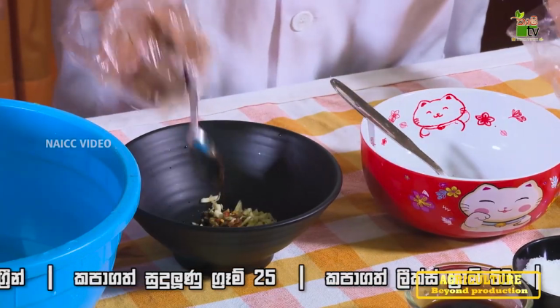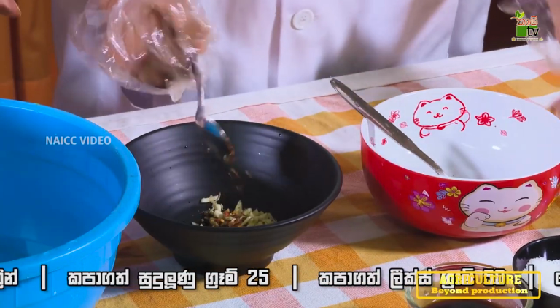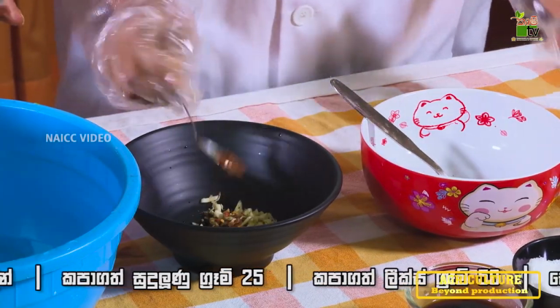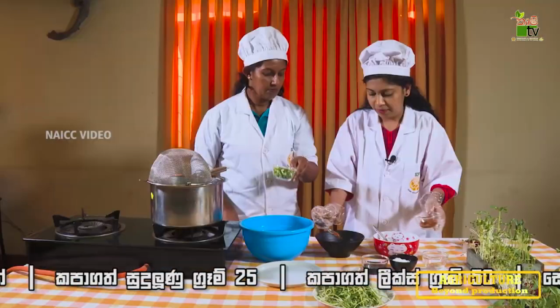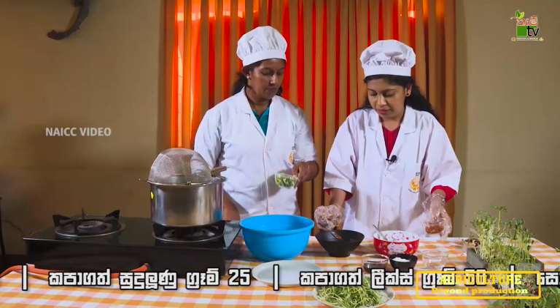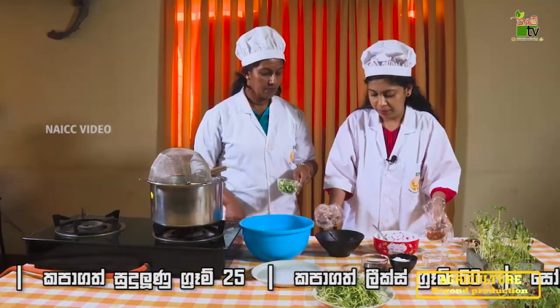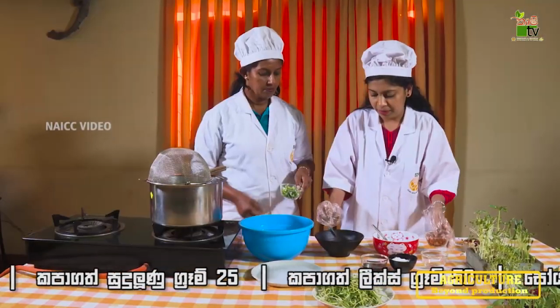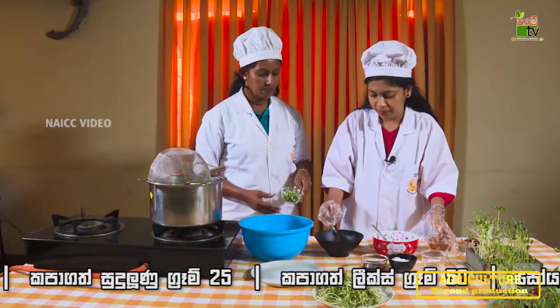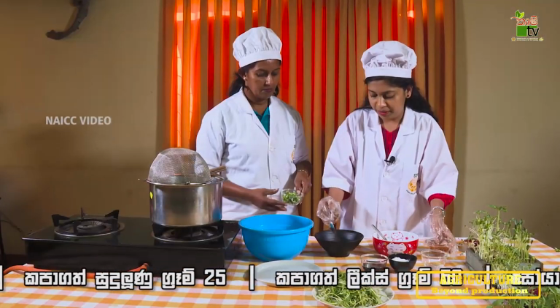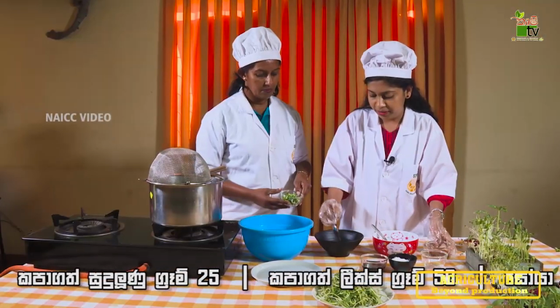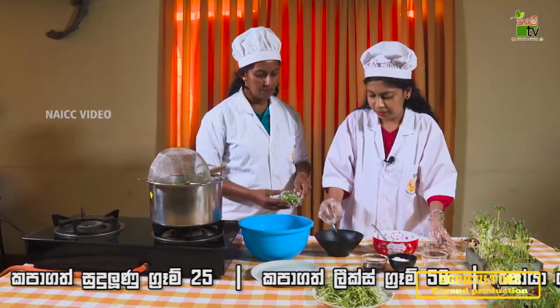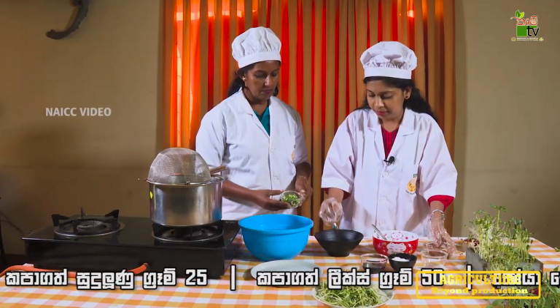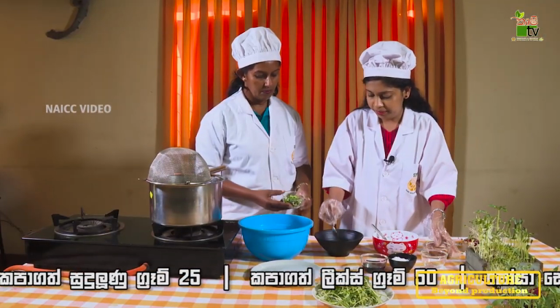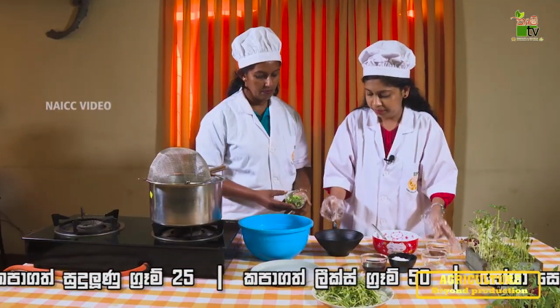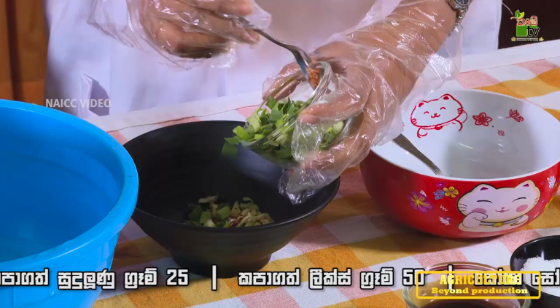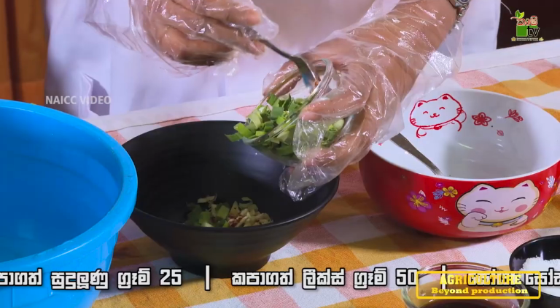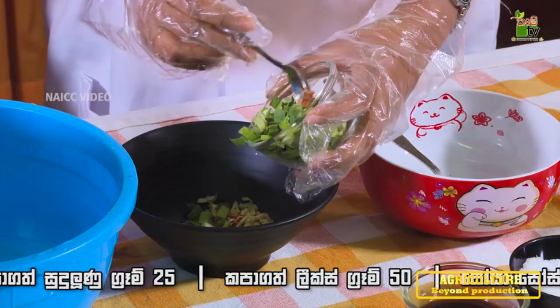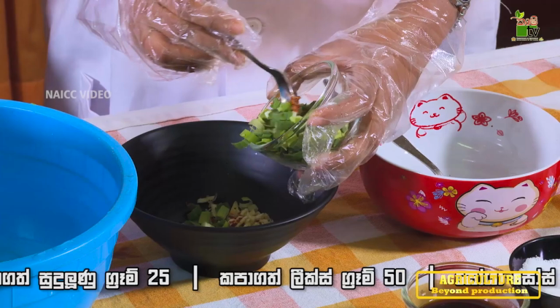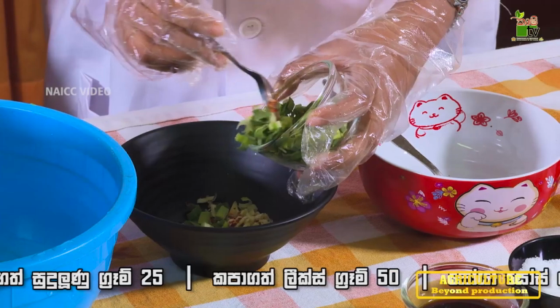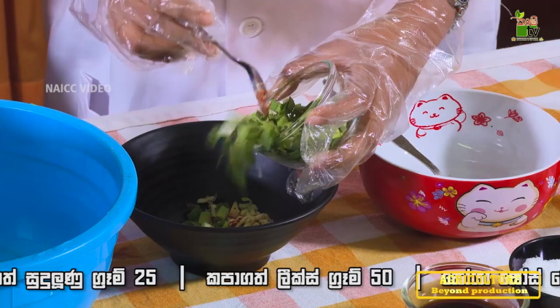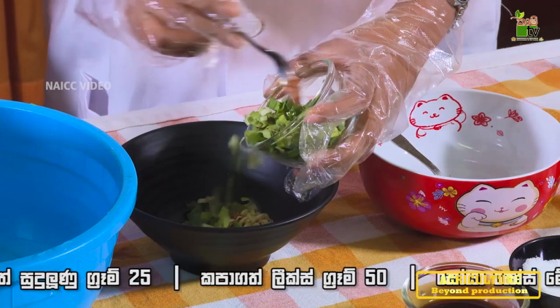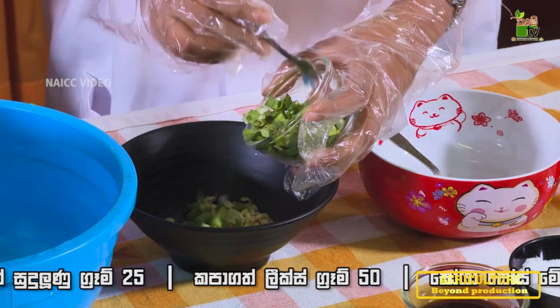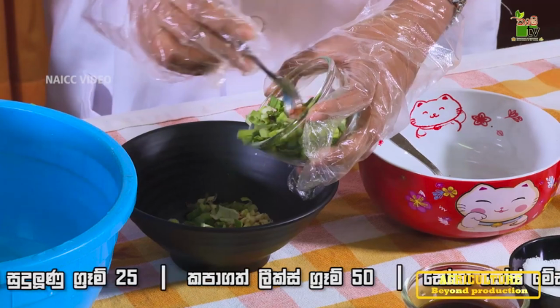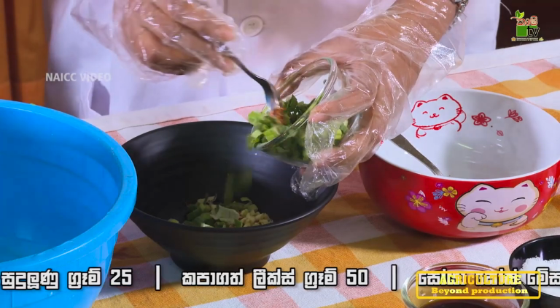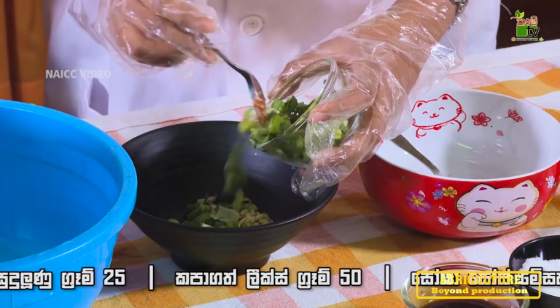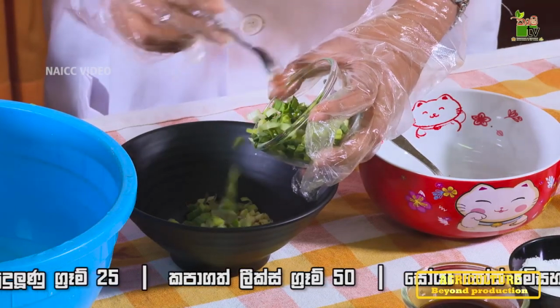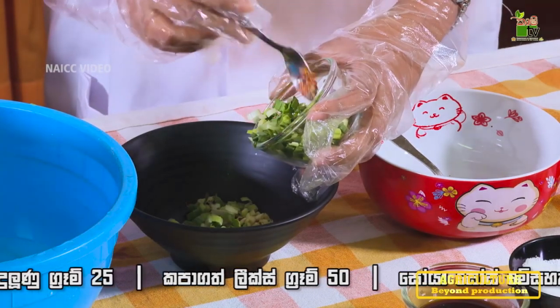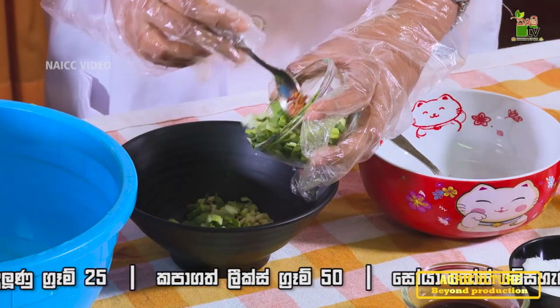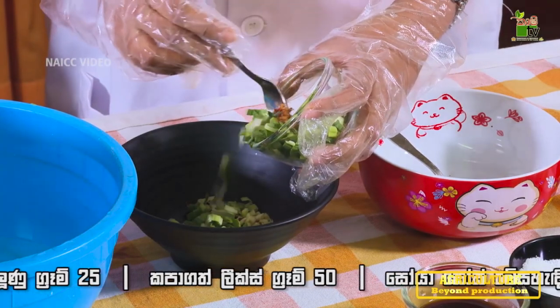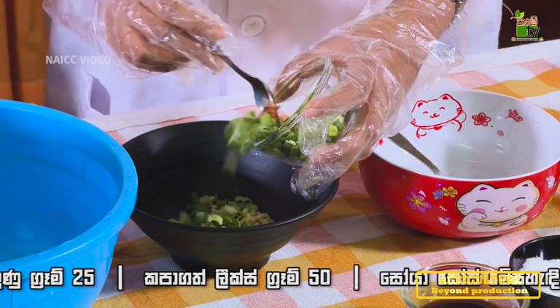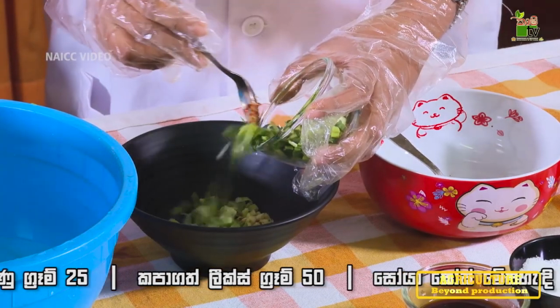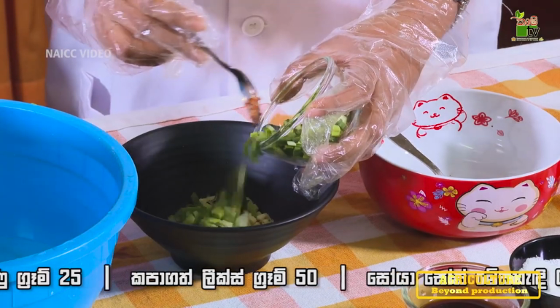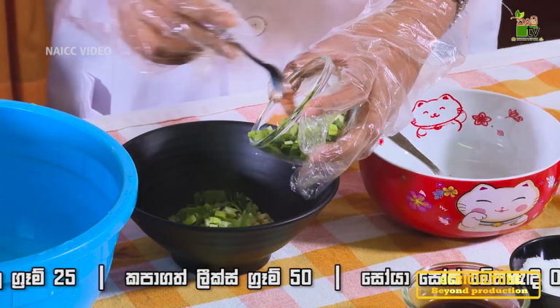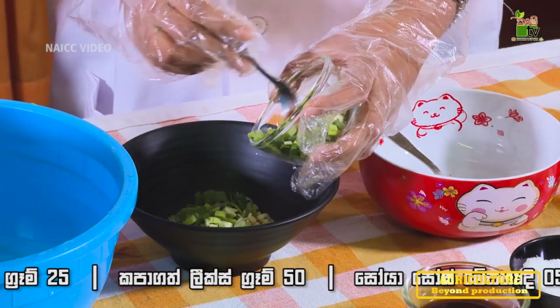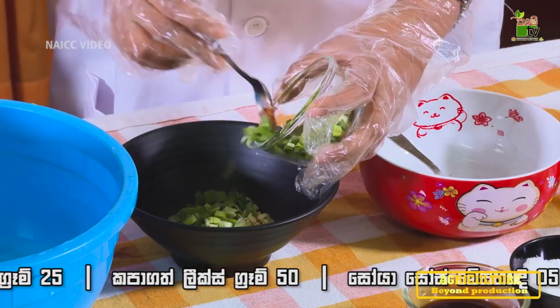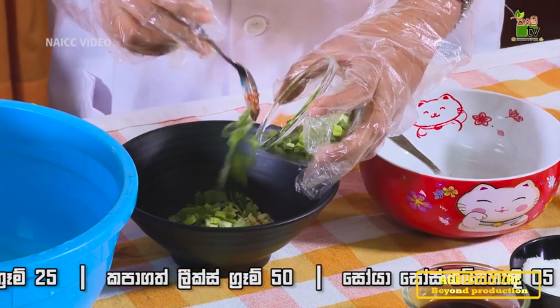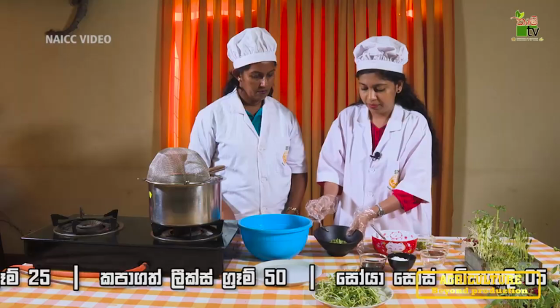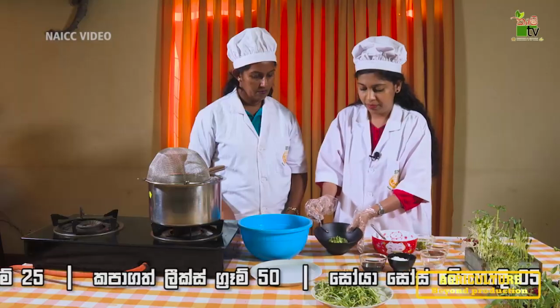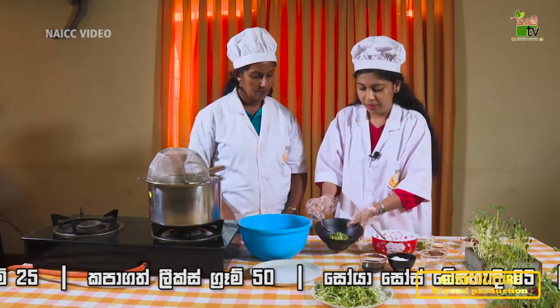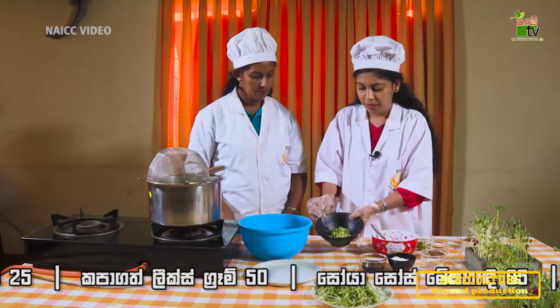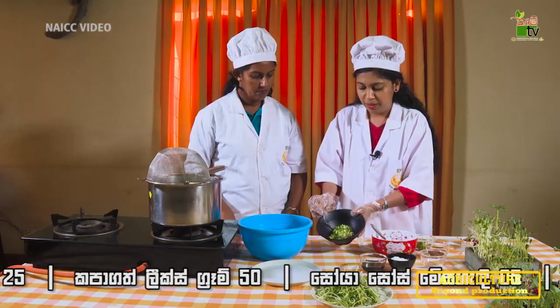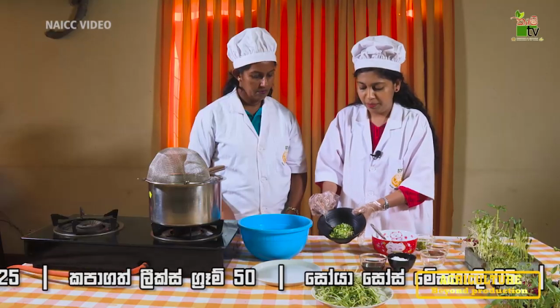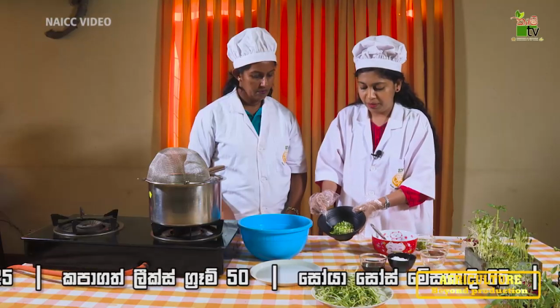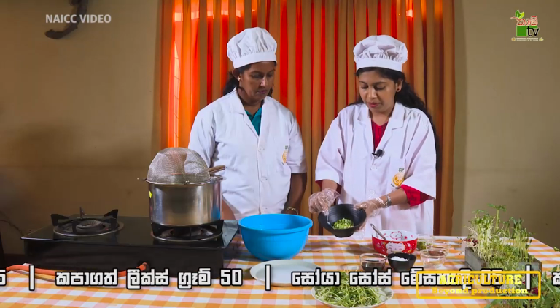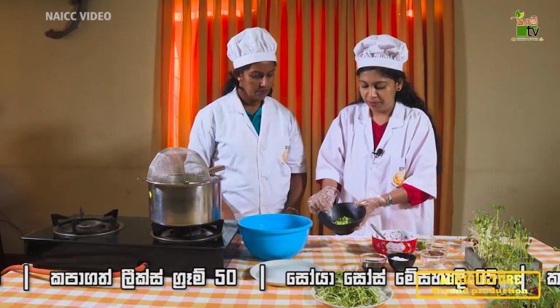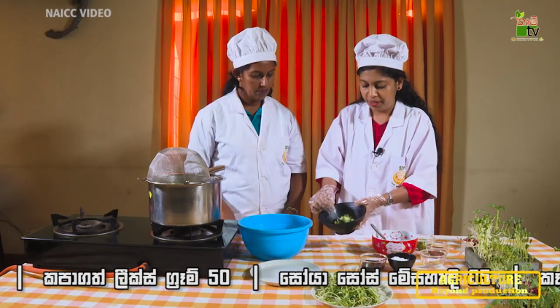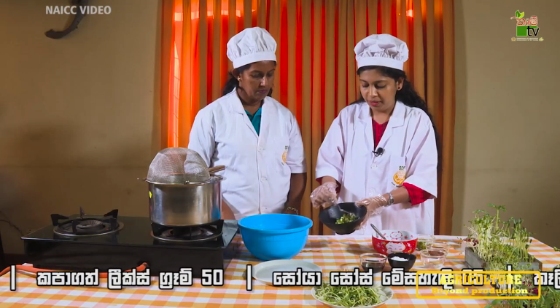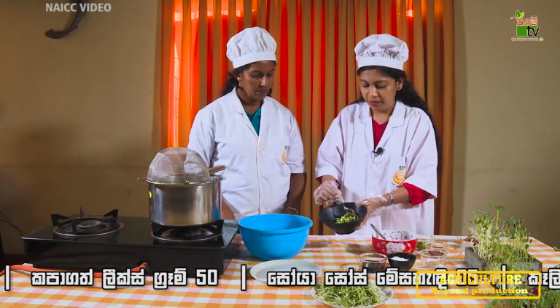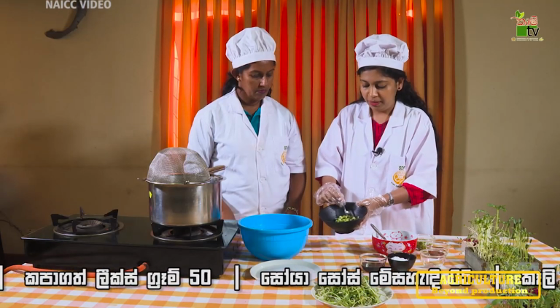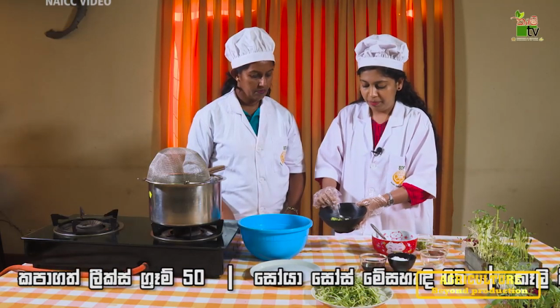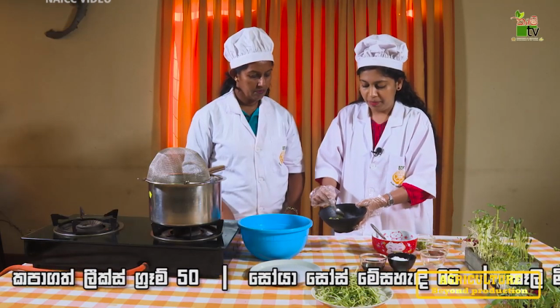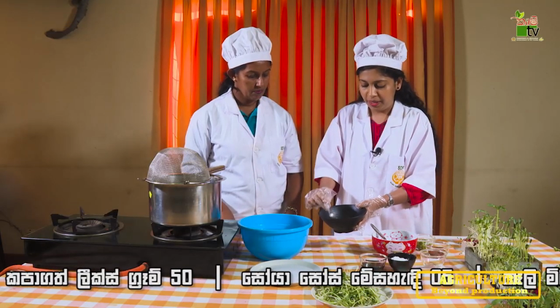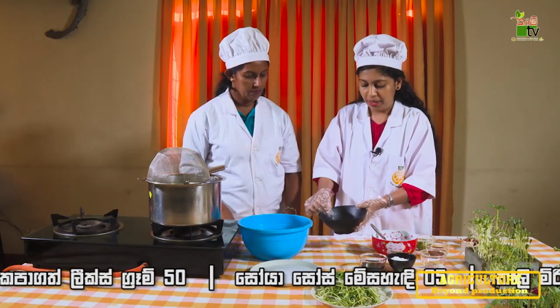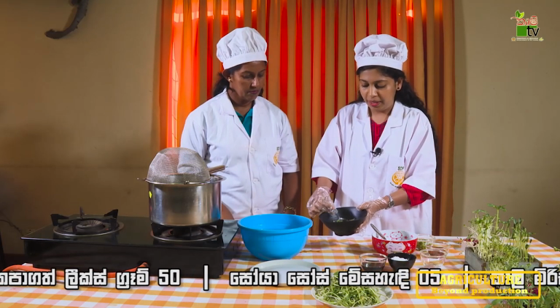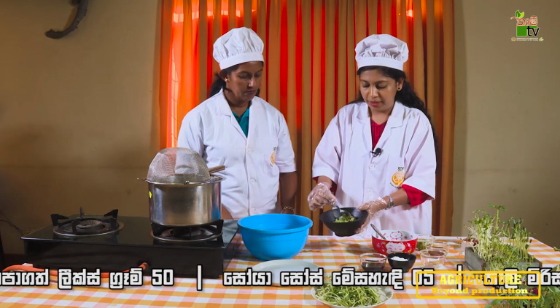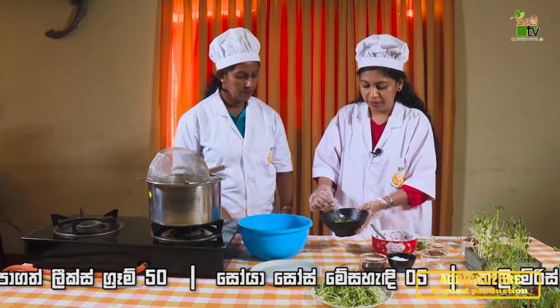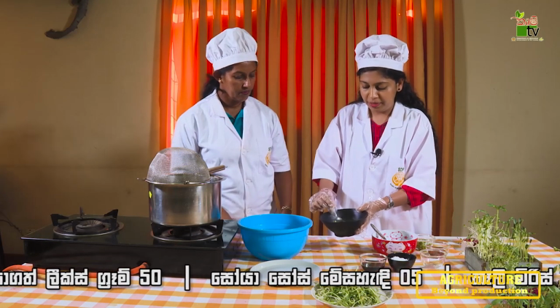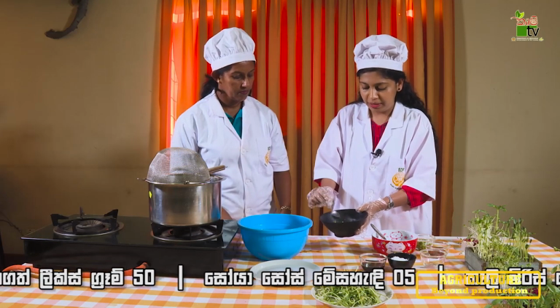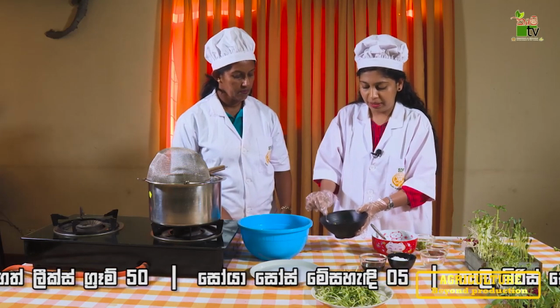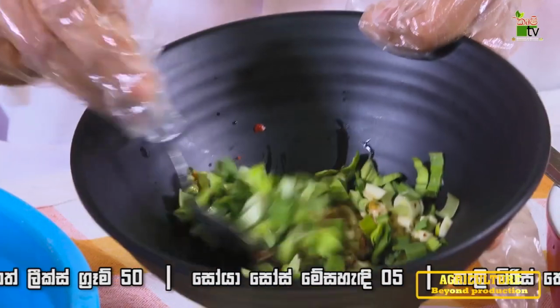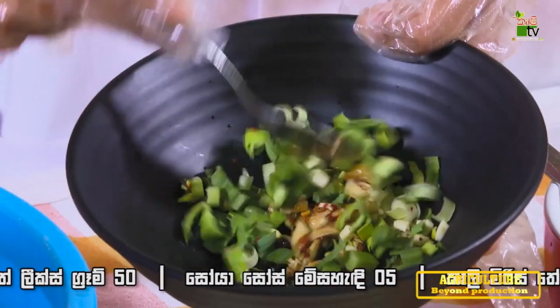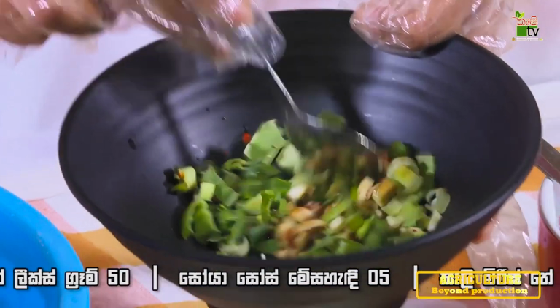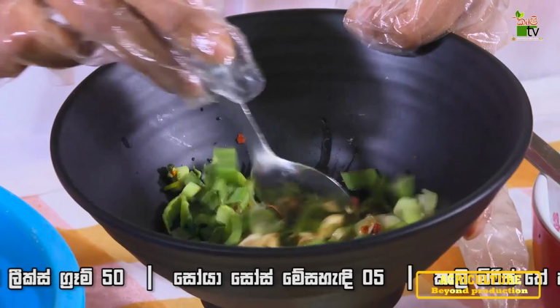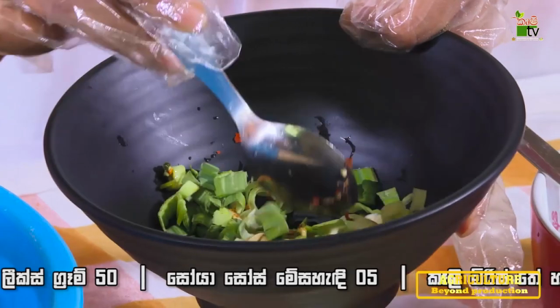I'm going to add the leeks. Now, let's mix the ingredients in this way.